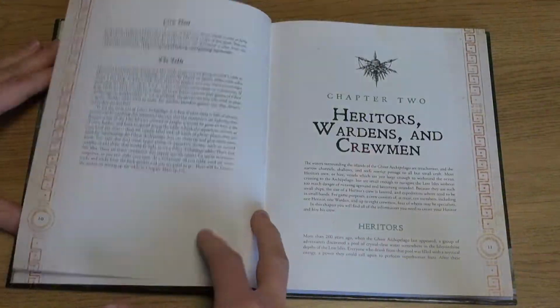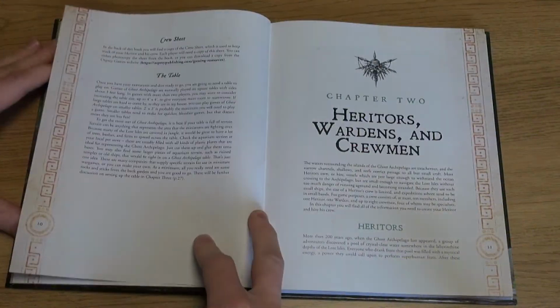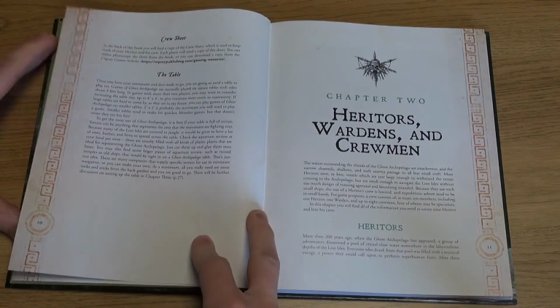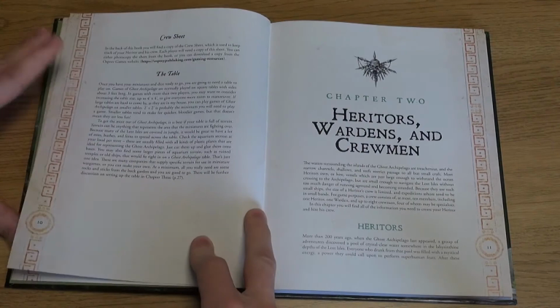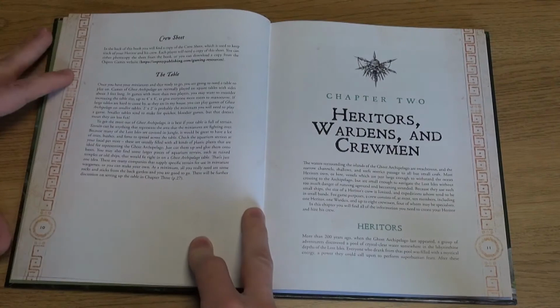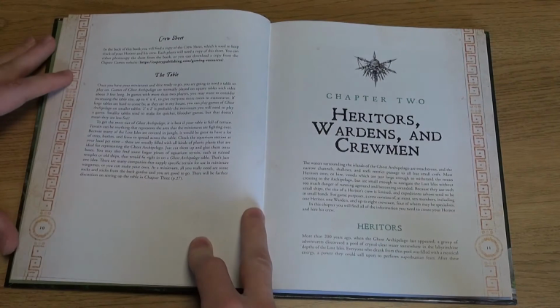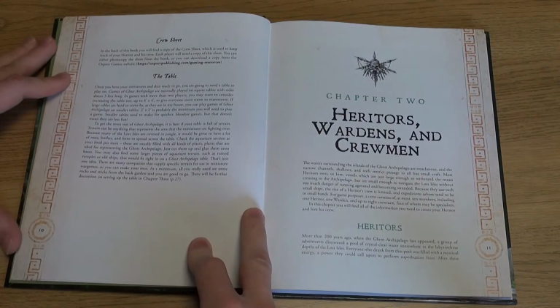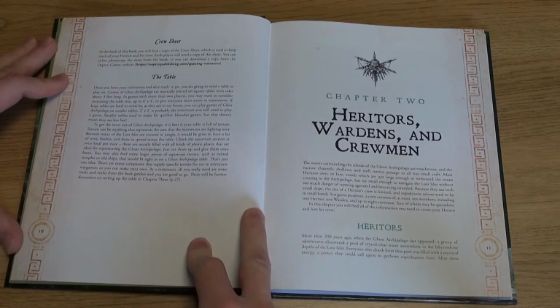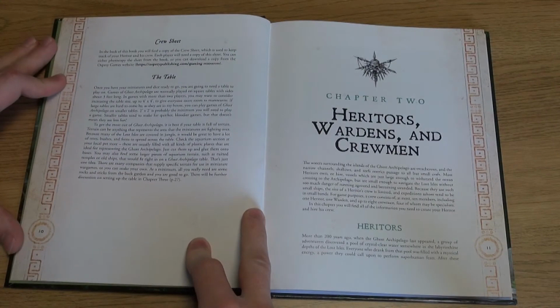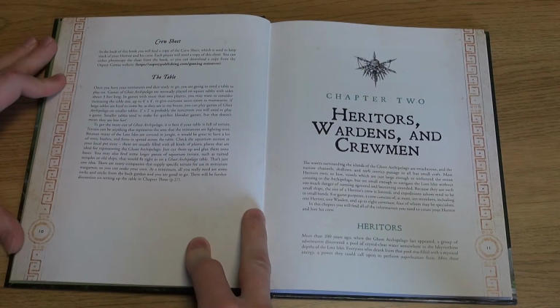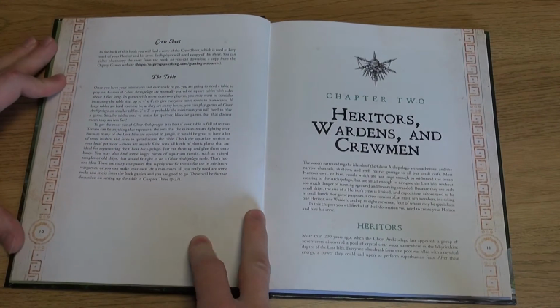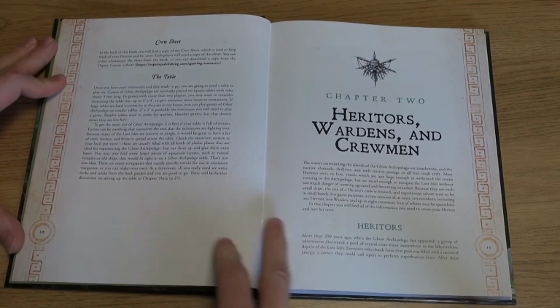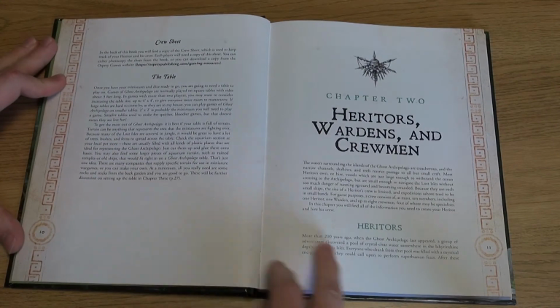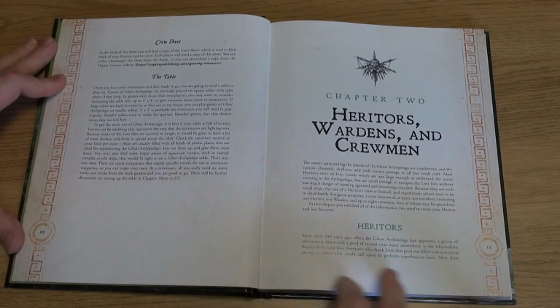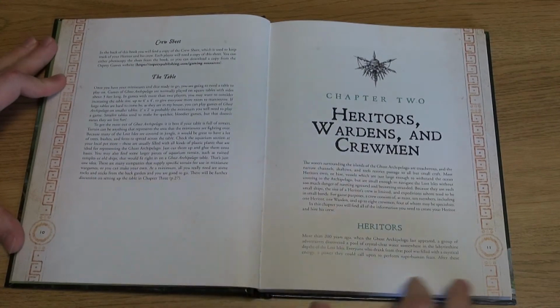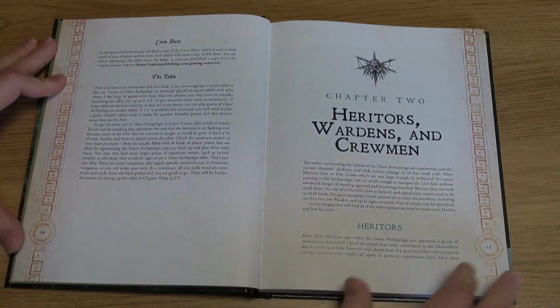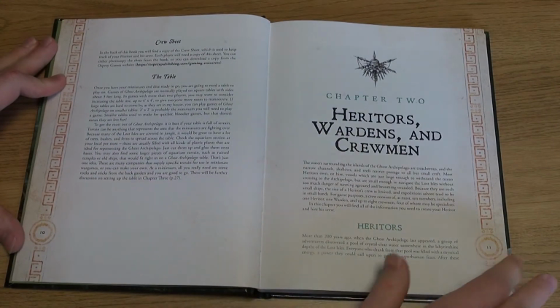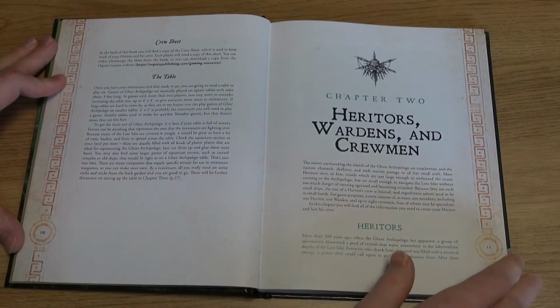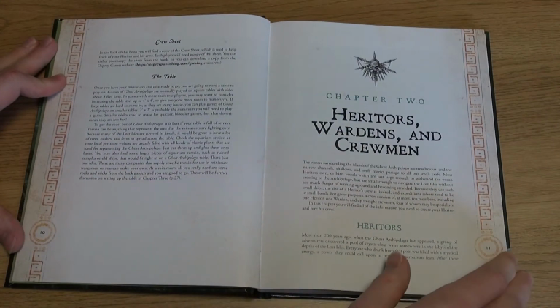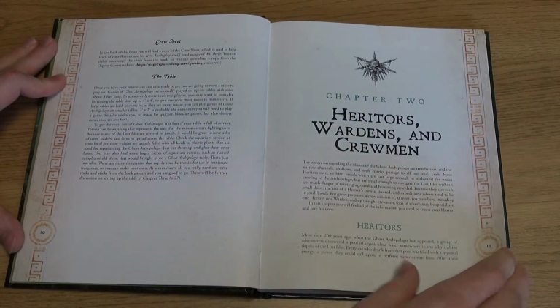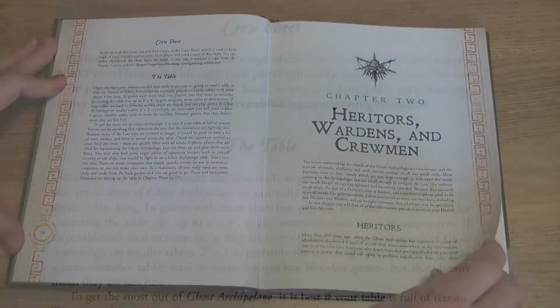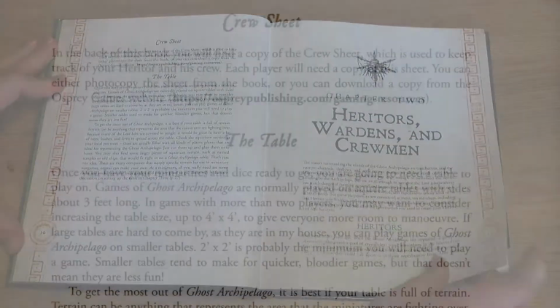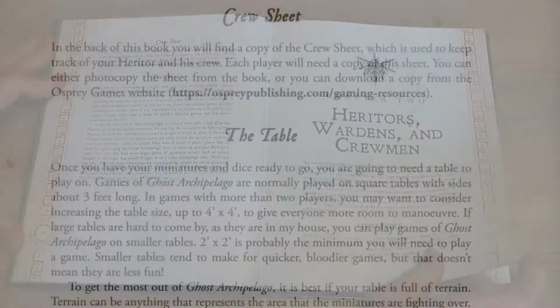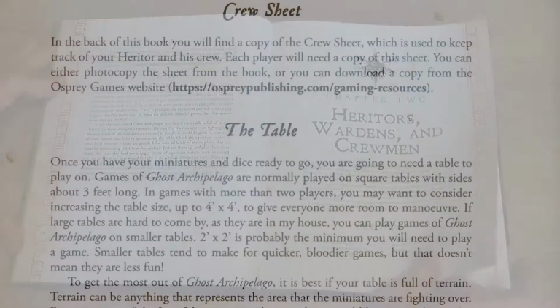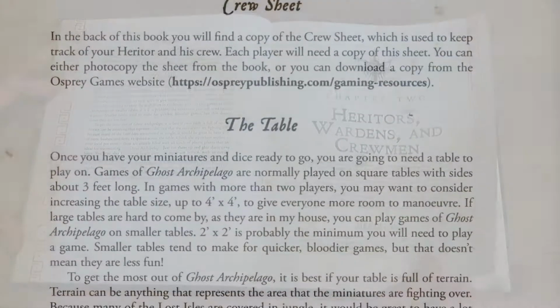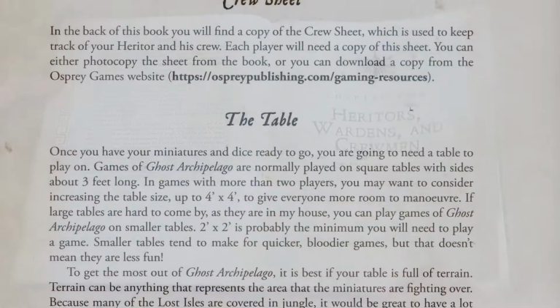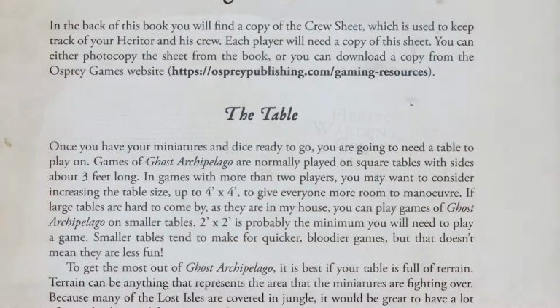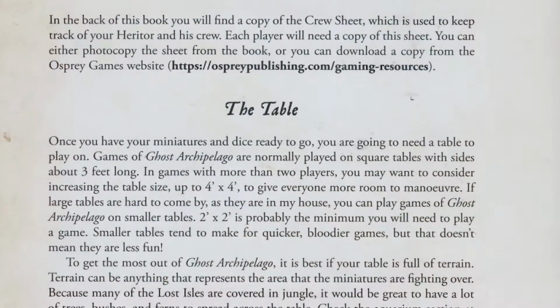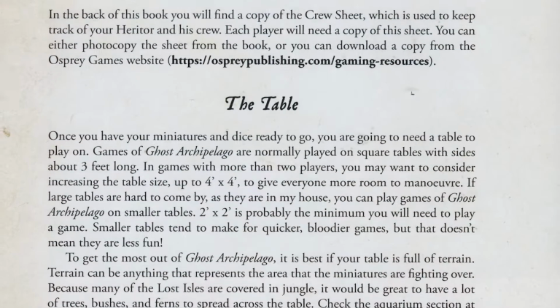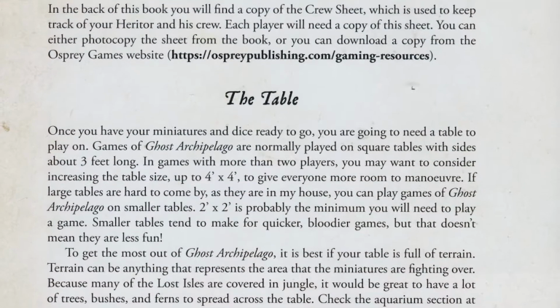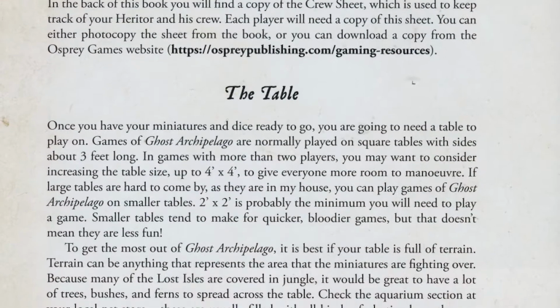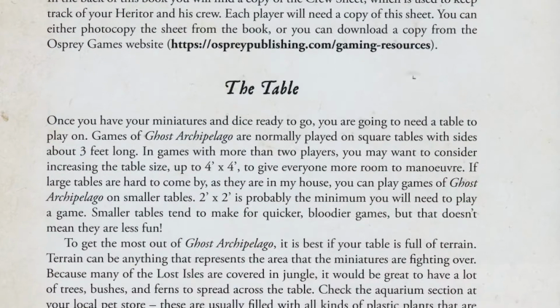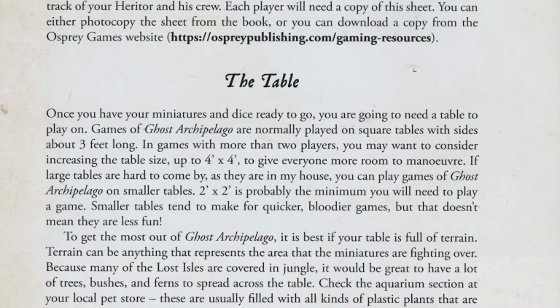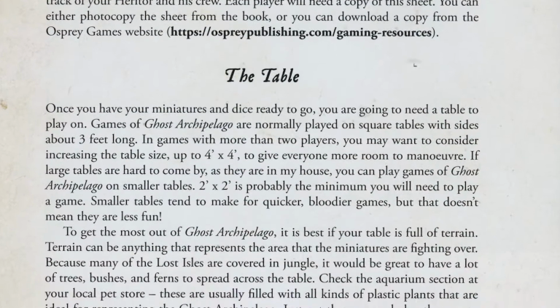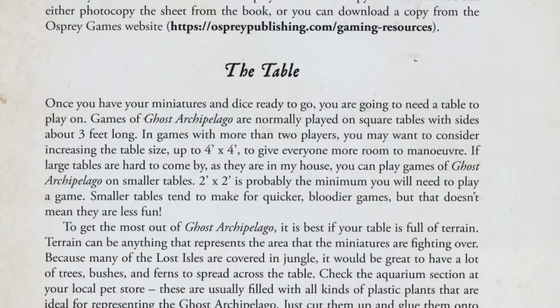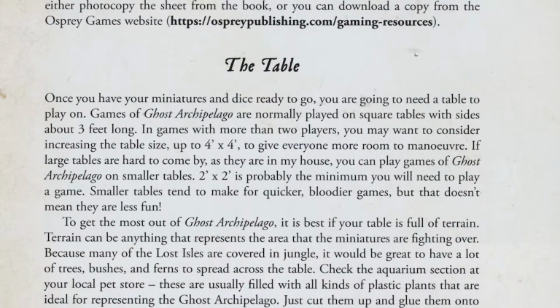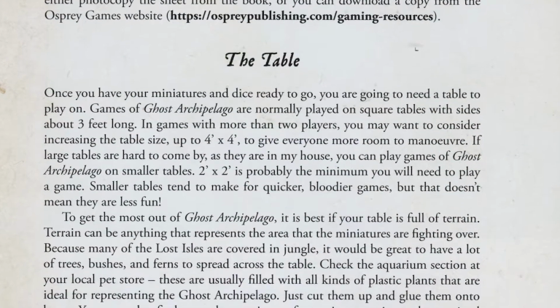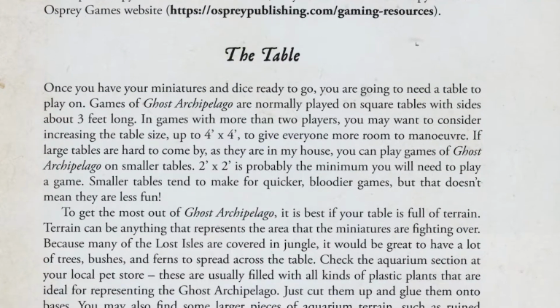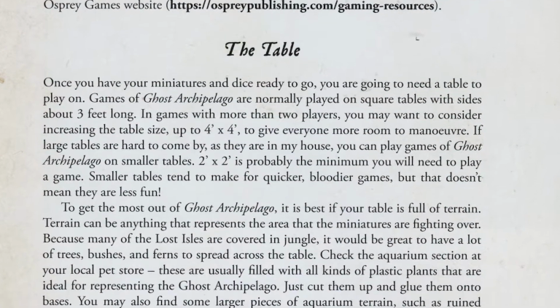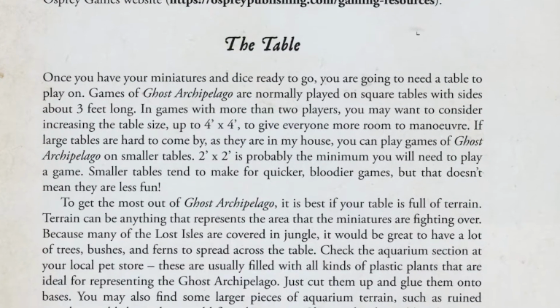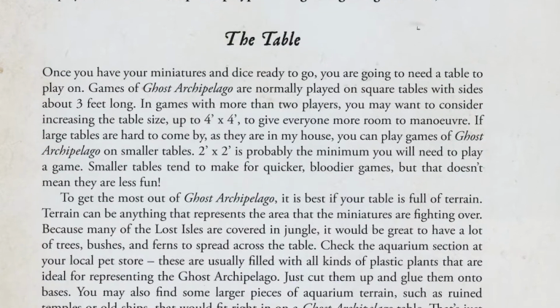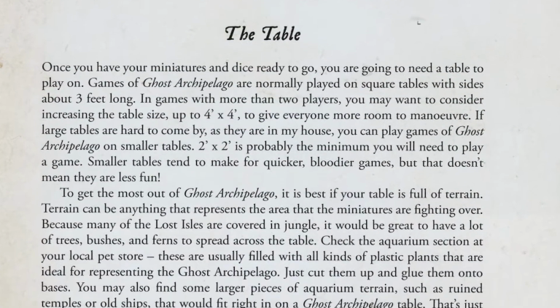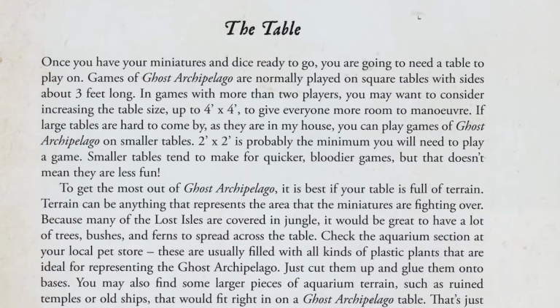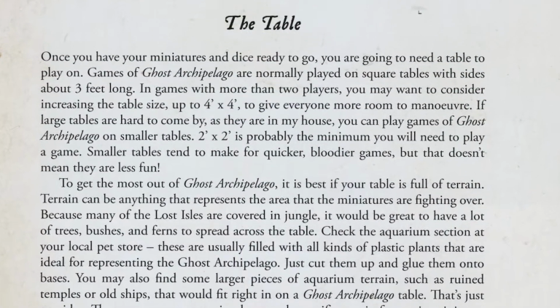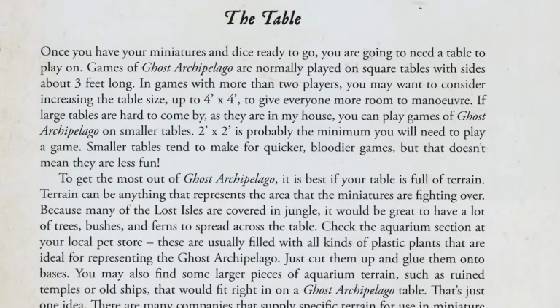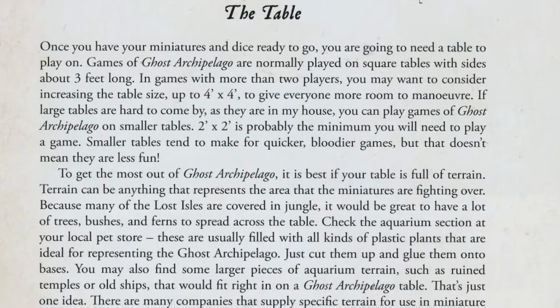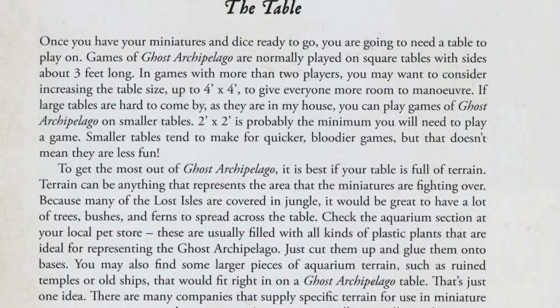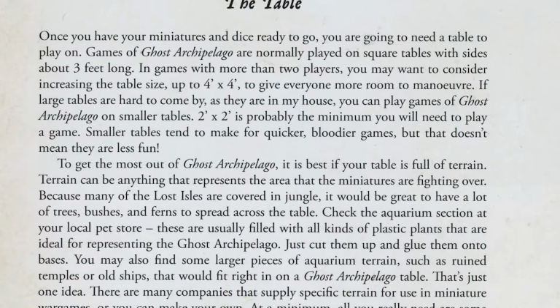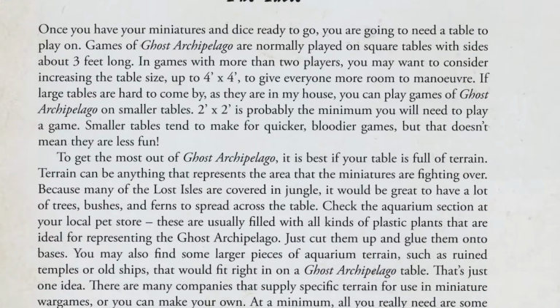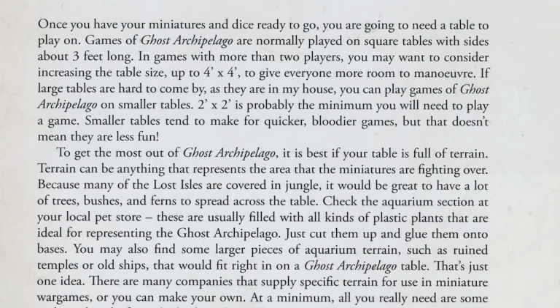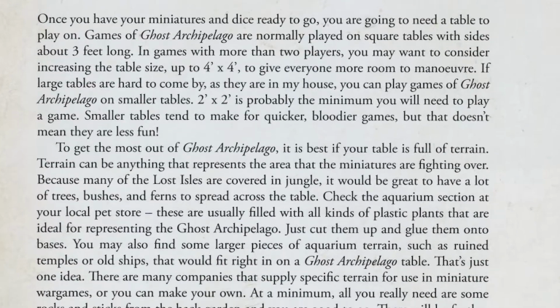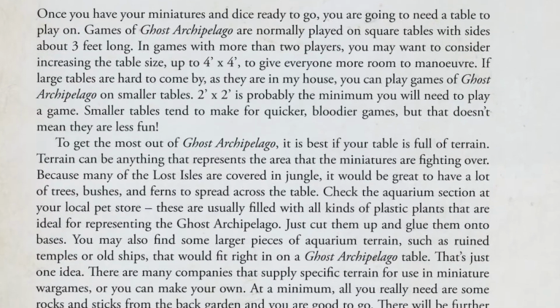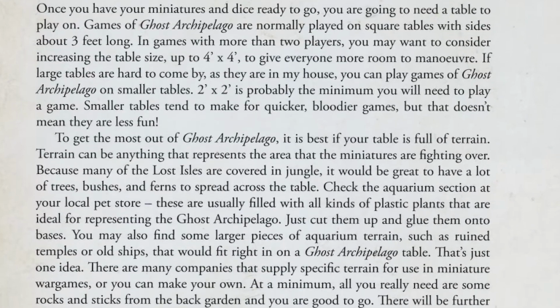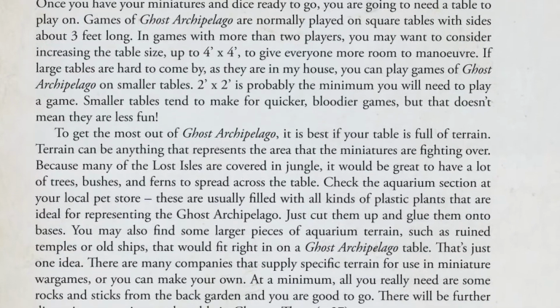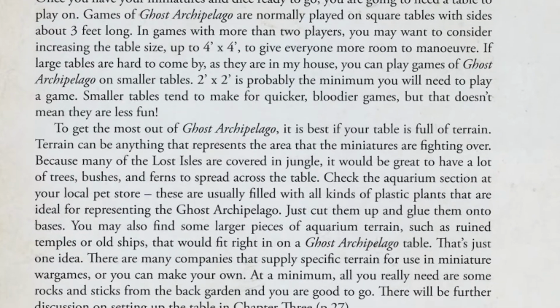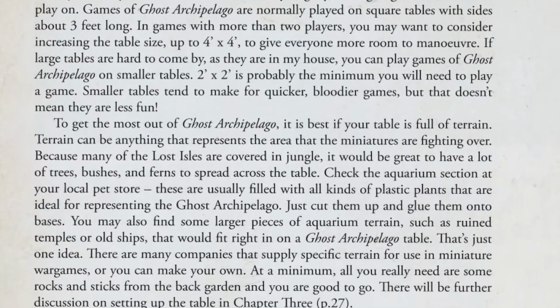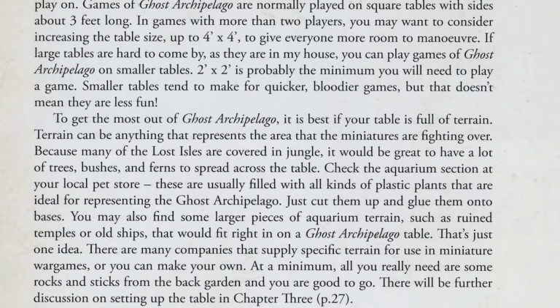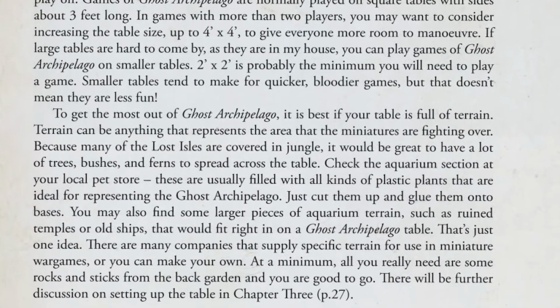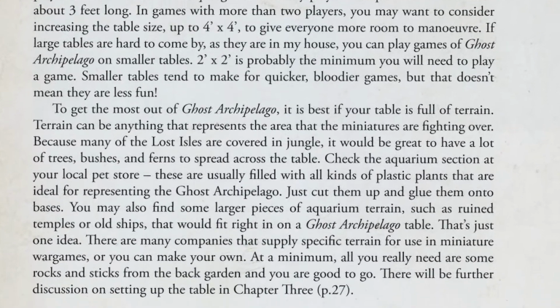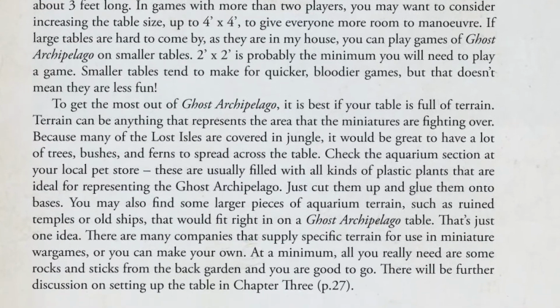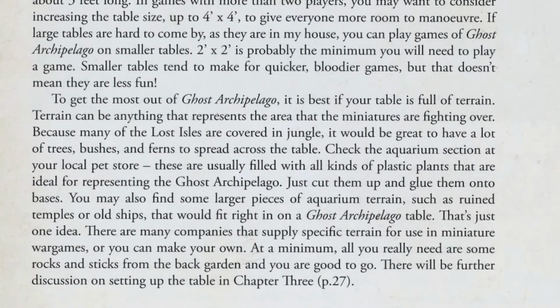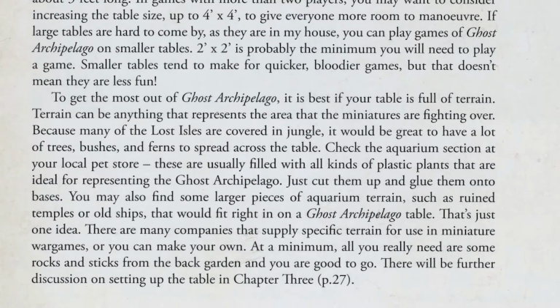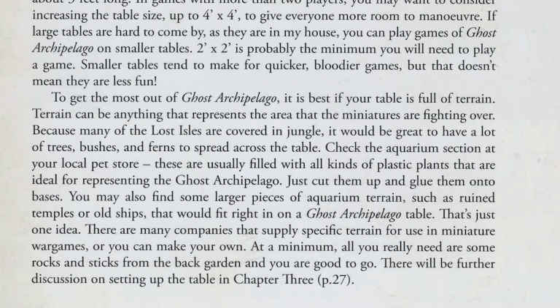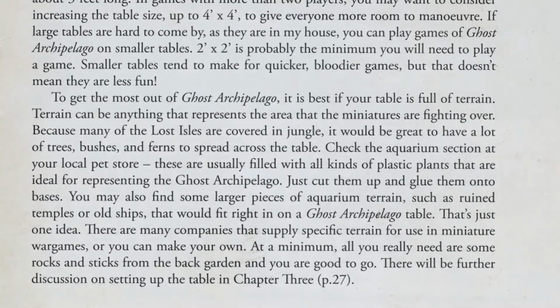You will also need one unique and four other treasure tokens, a tape measure in inches, suitable terrain, and at least two 20-sided dice.